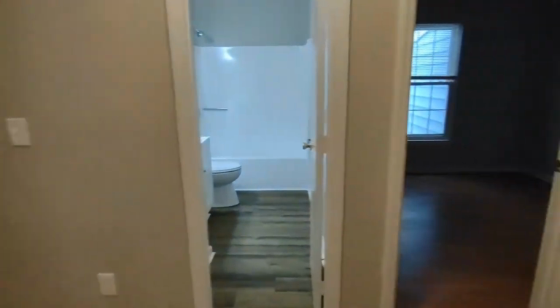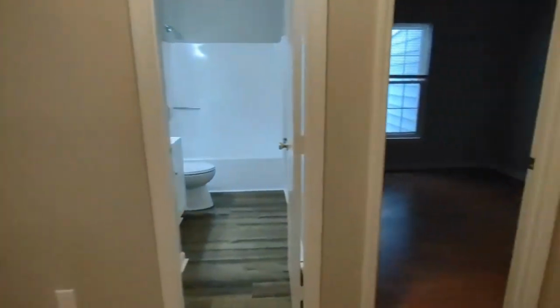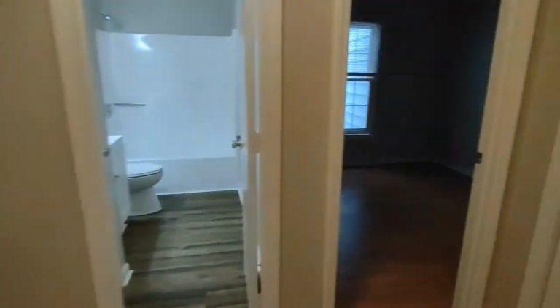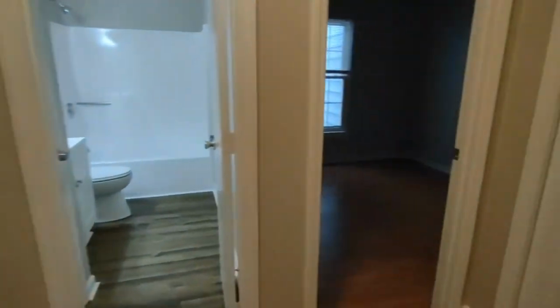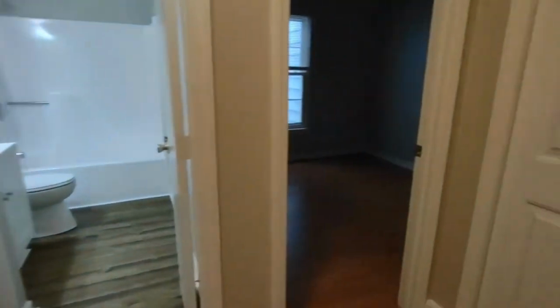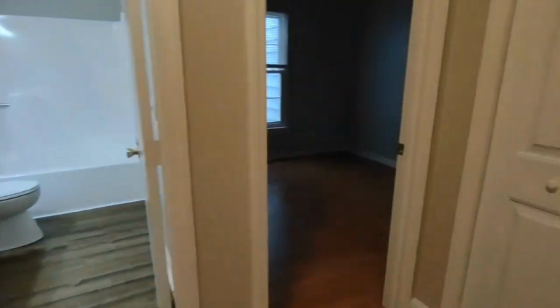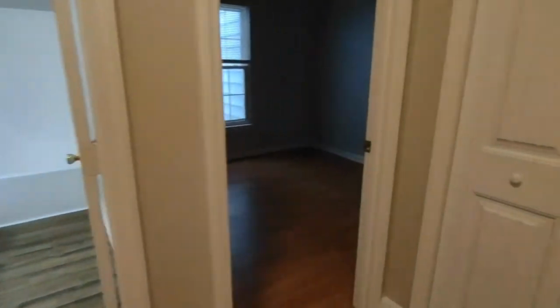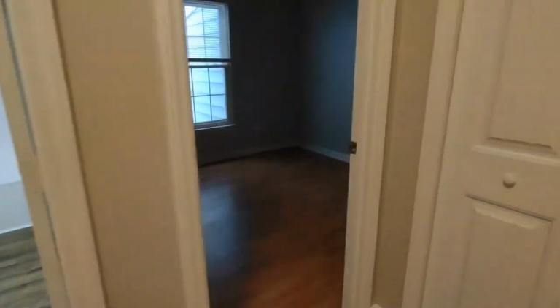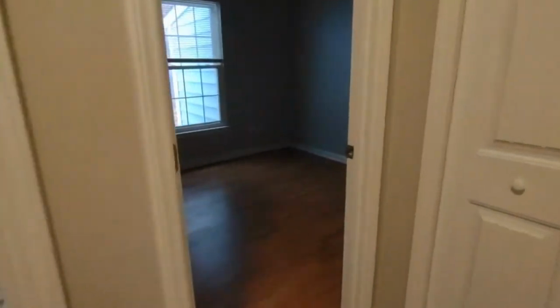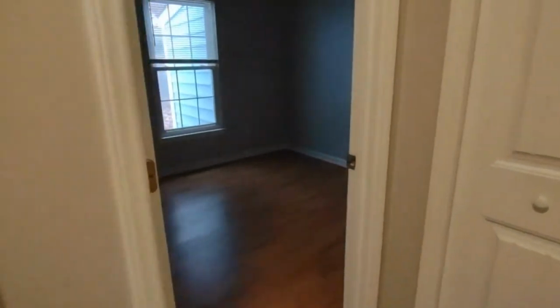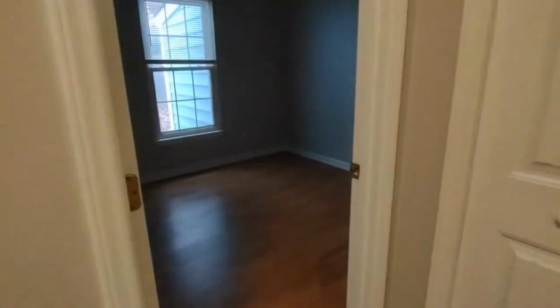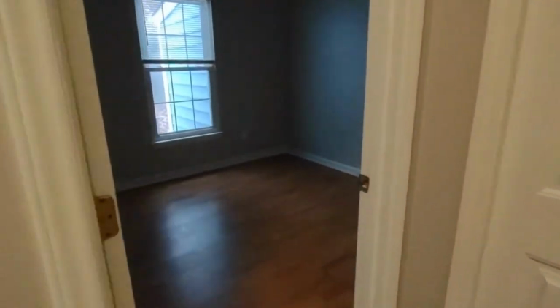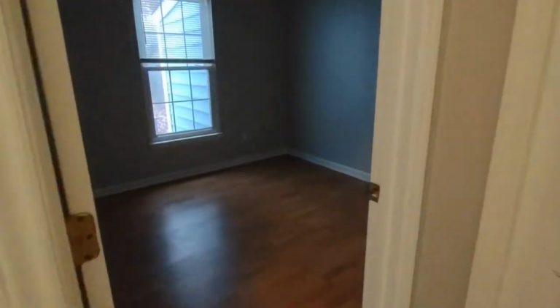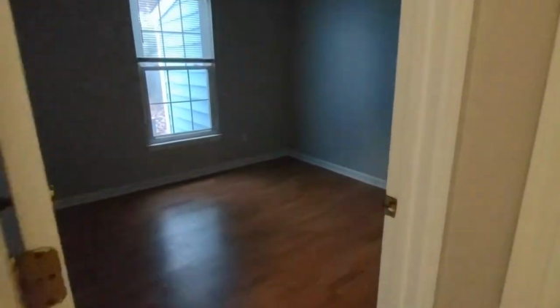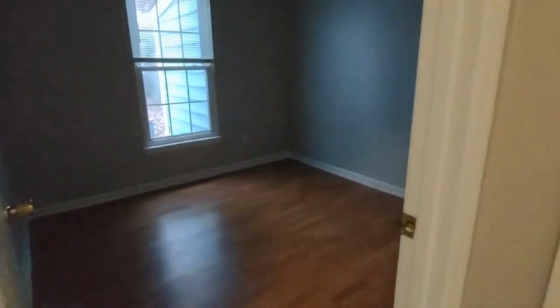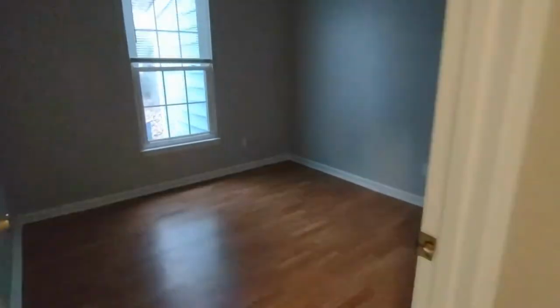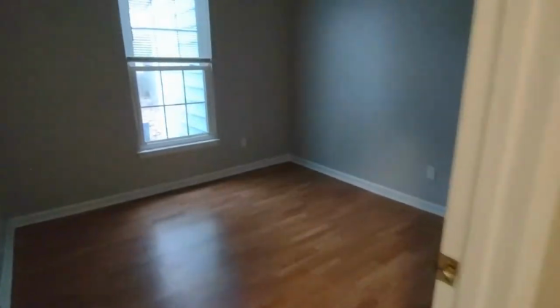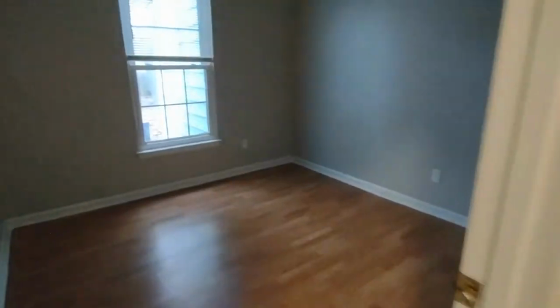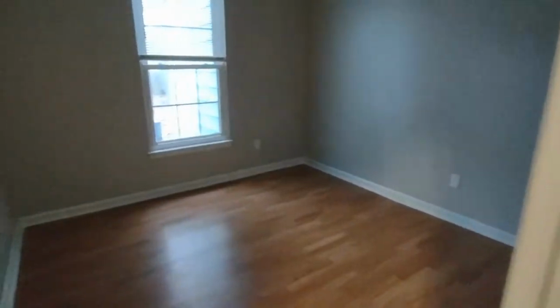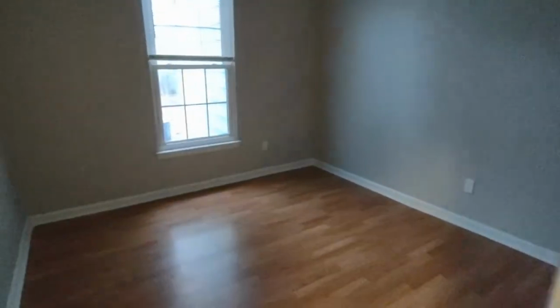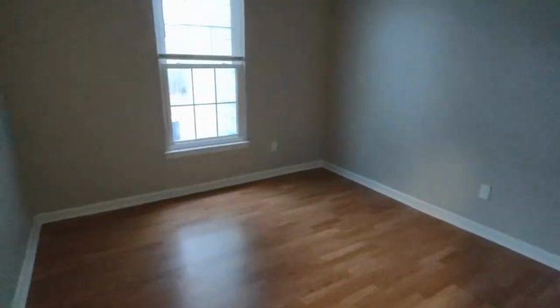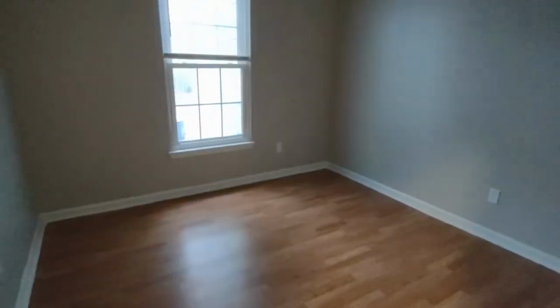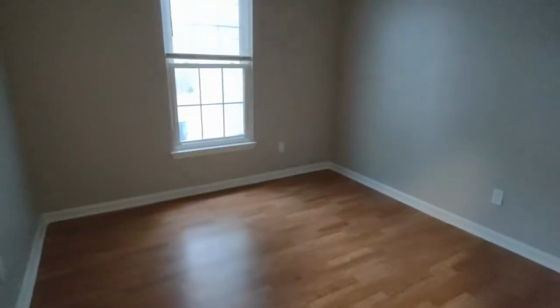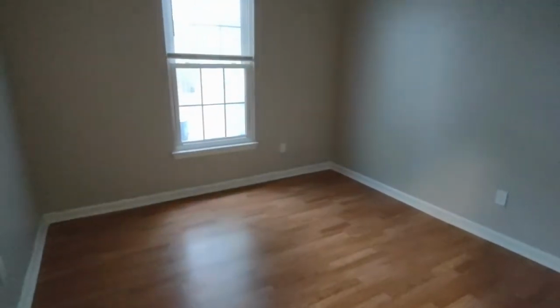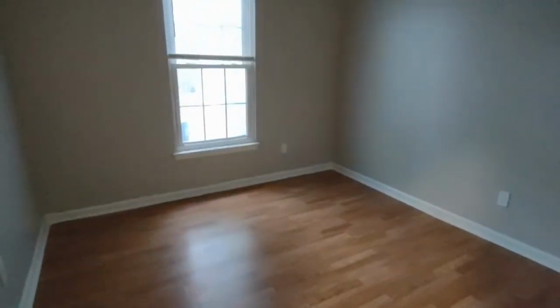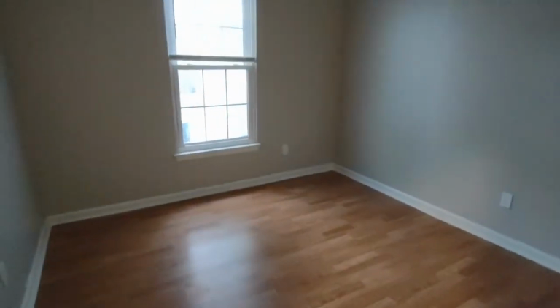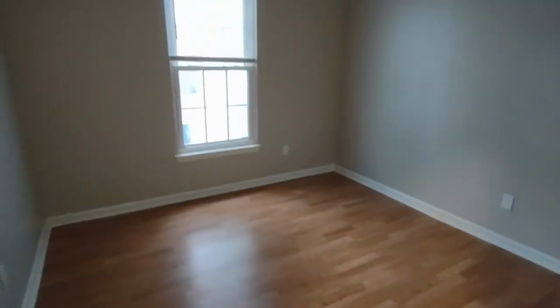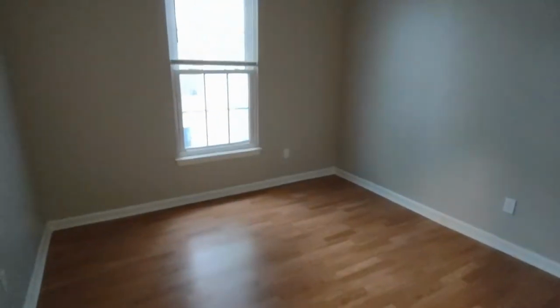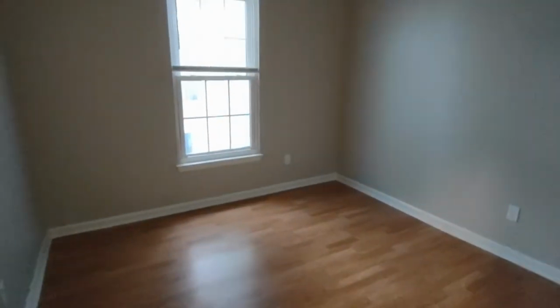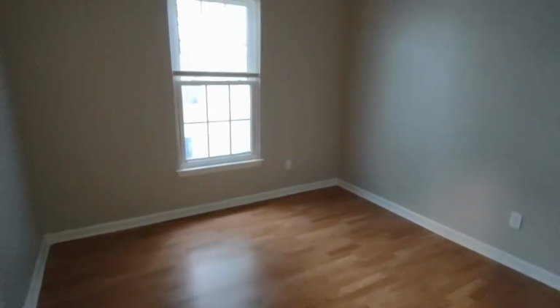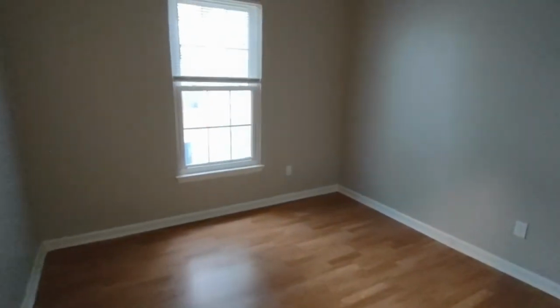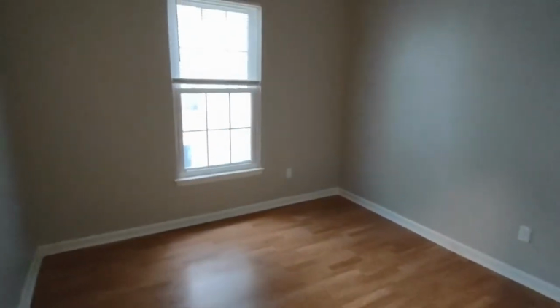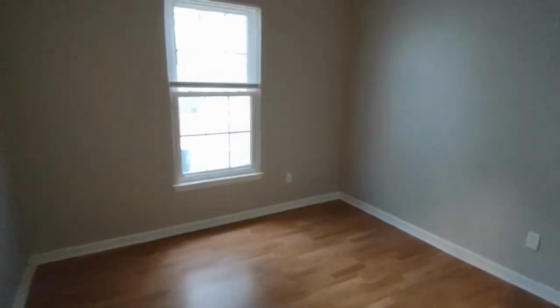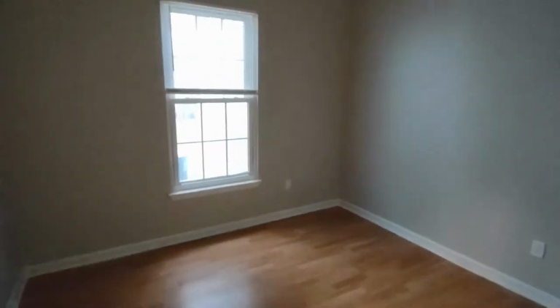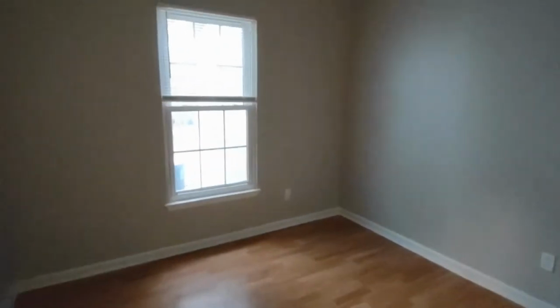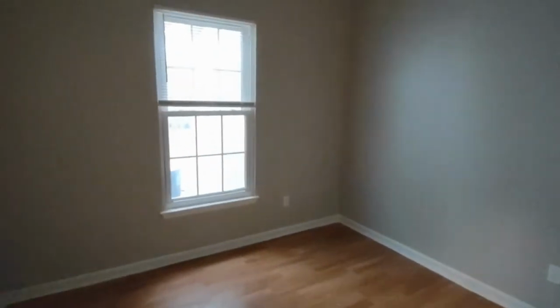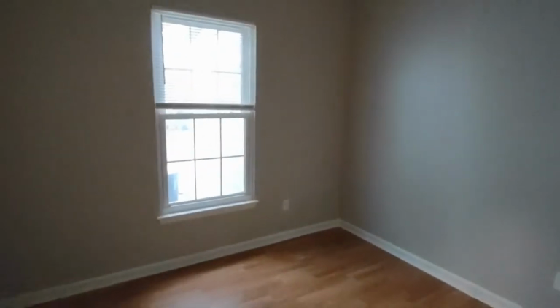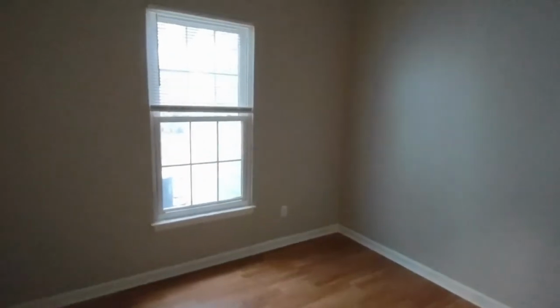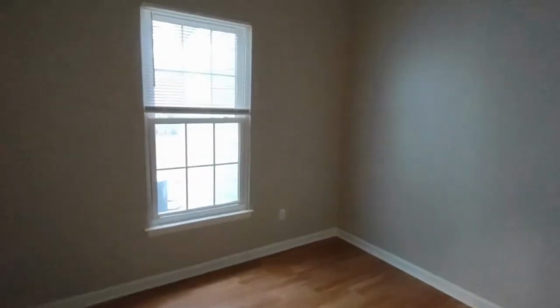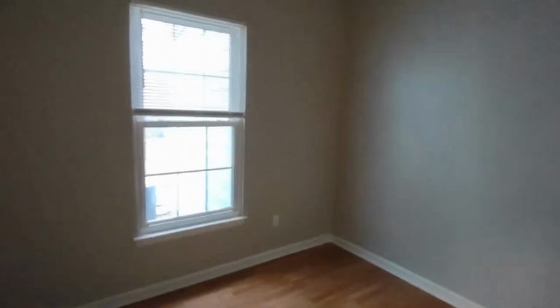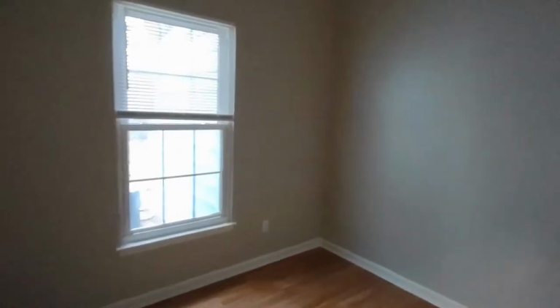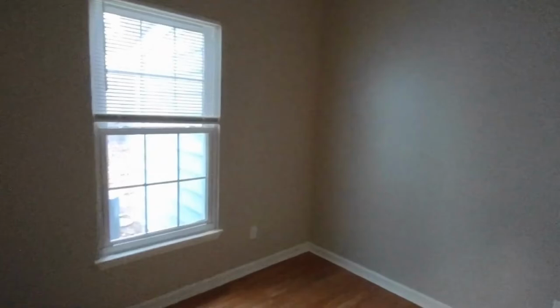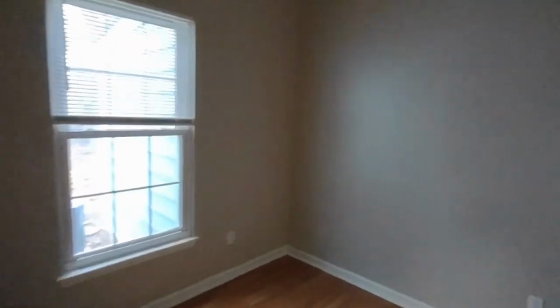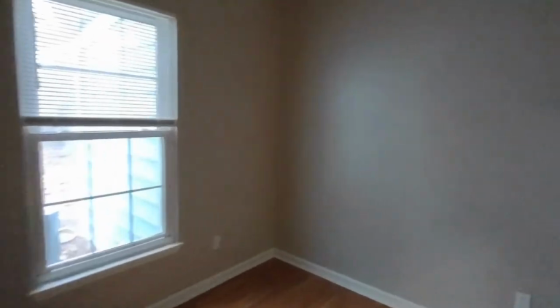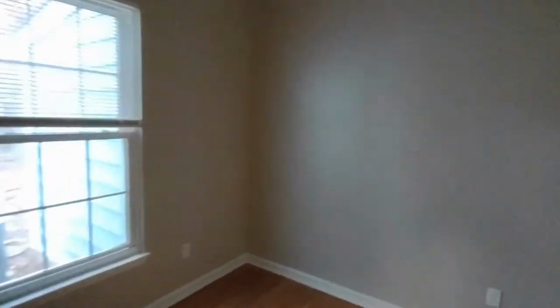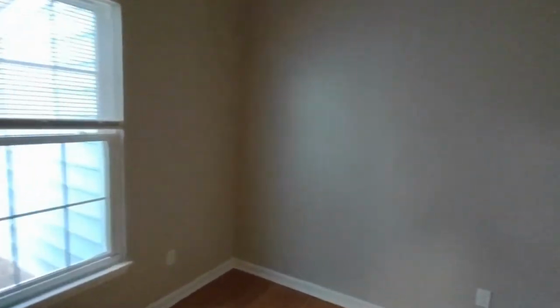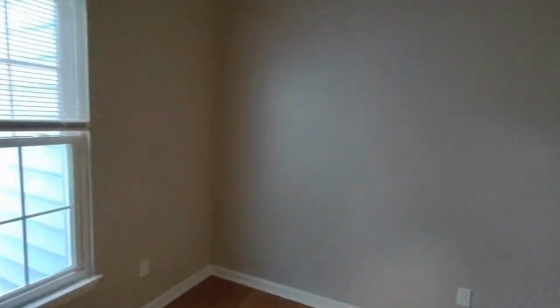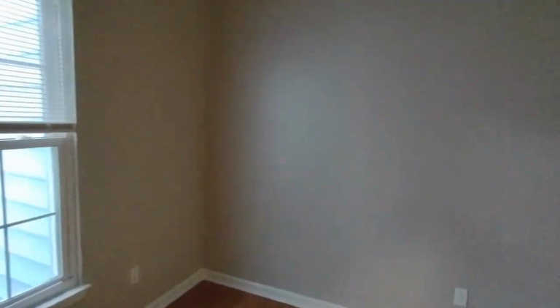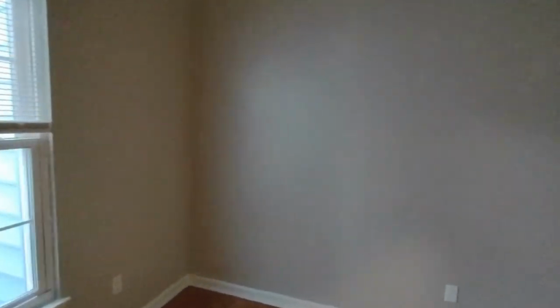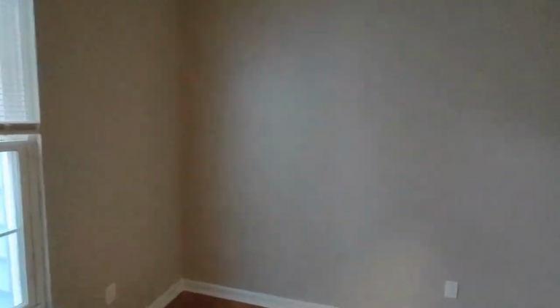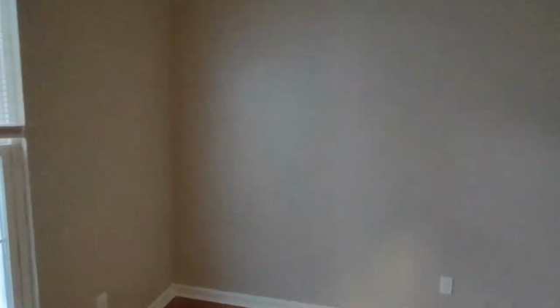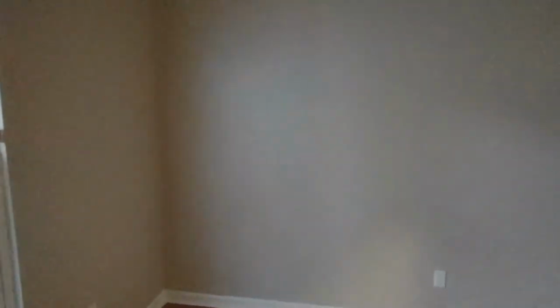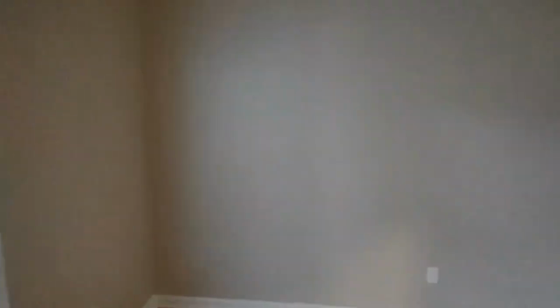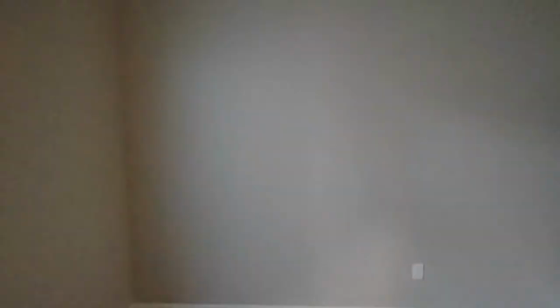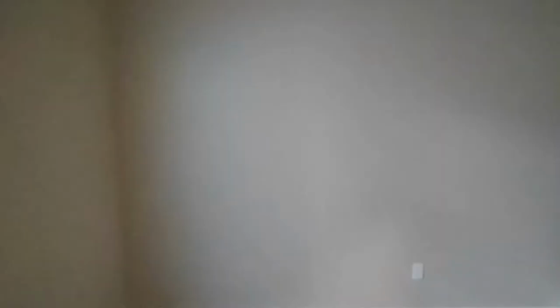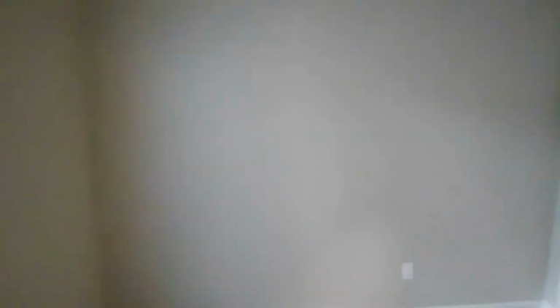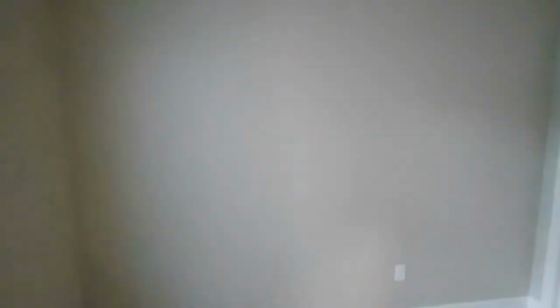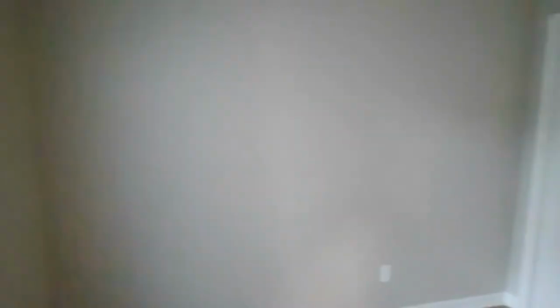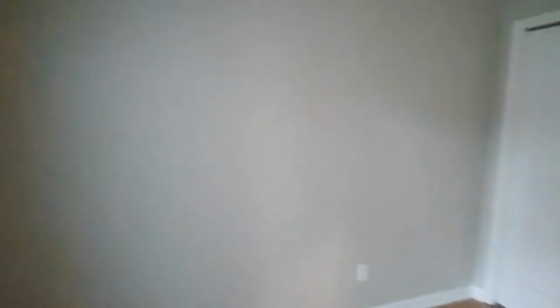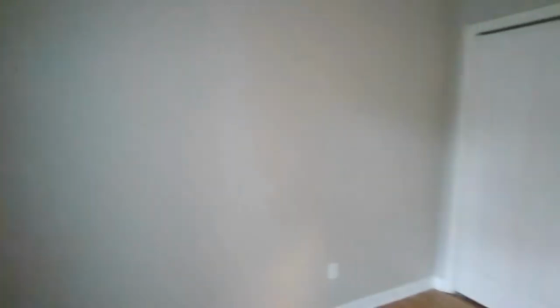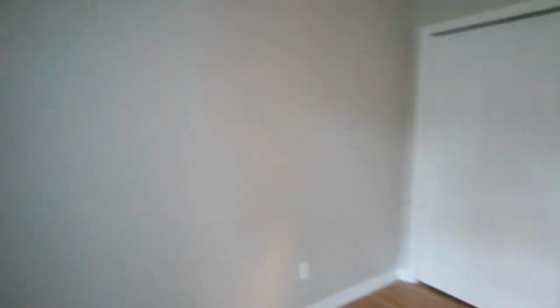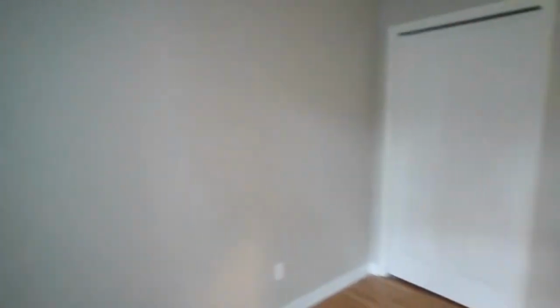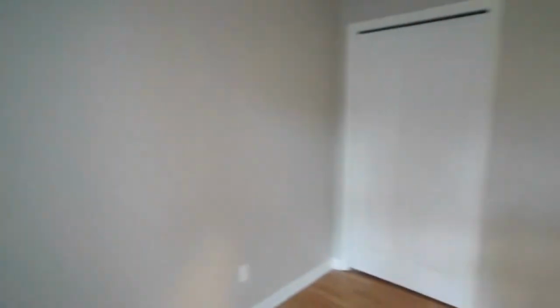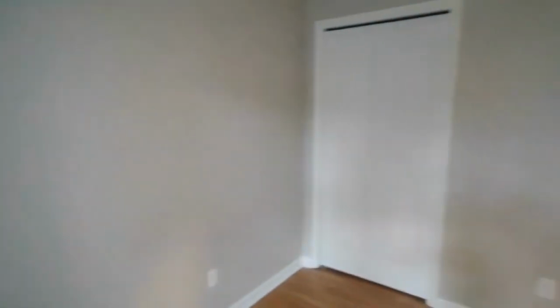And finally, bedroom number three. Bedroom number three is complete with a rear-facing window and also a large closet.